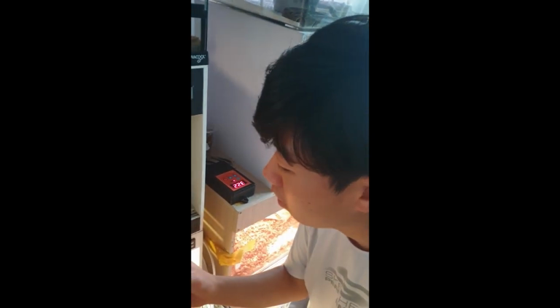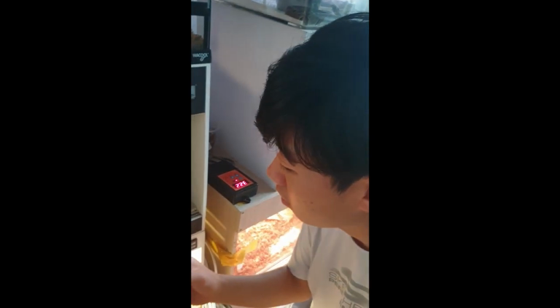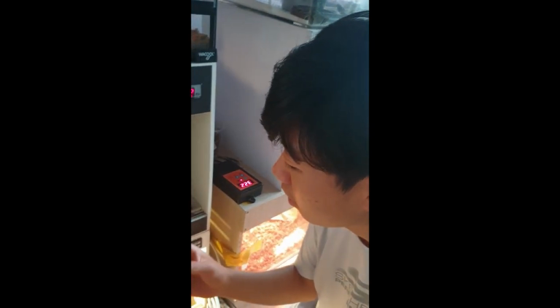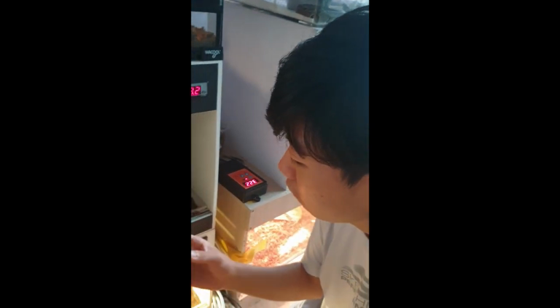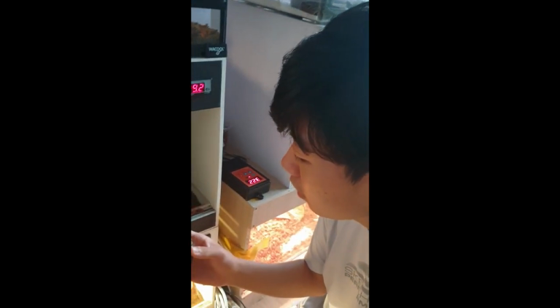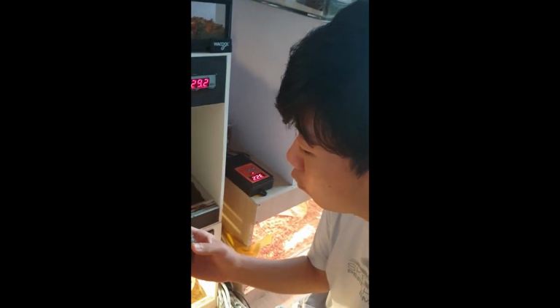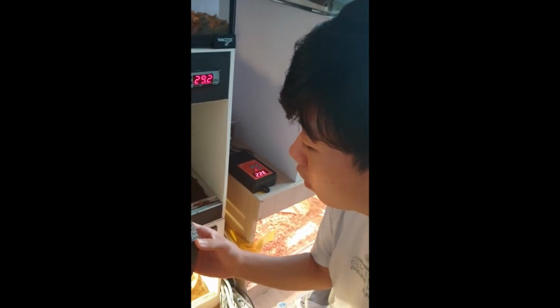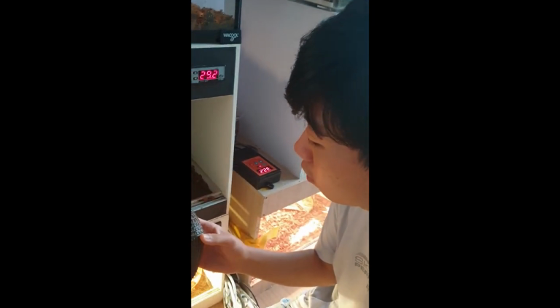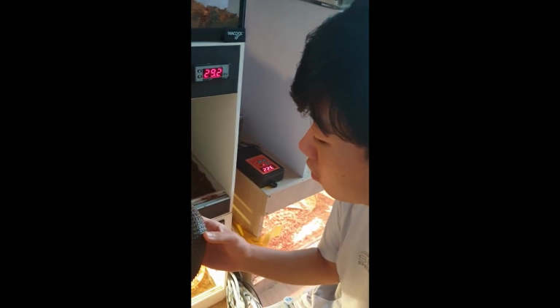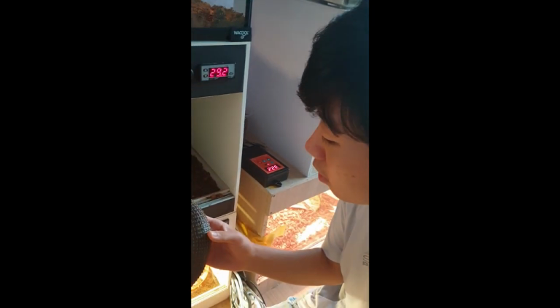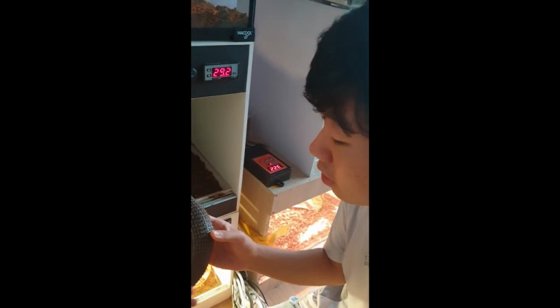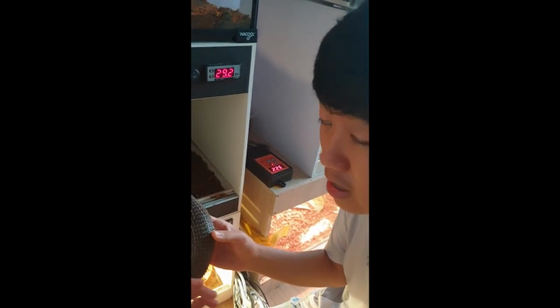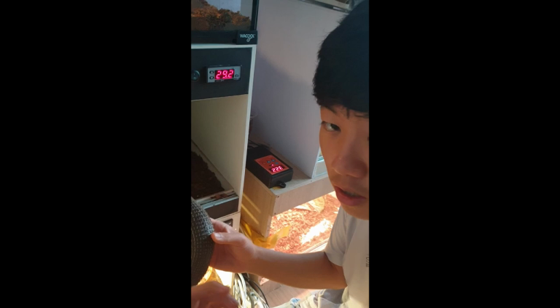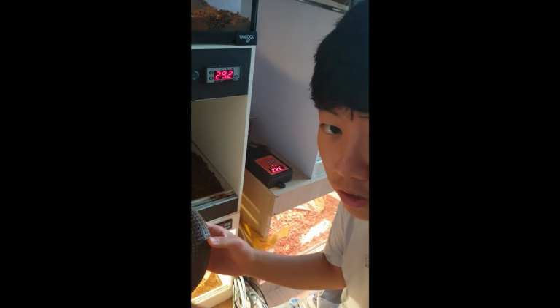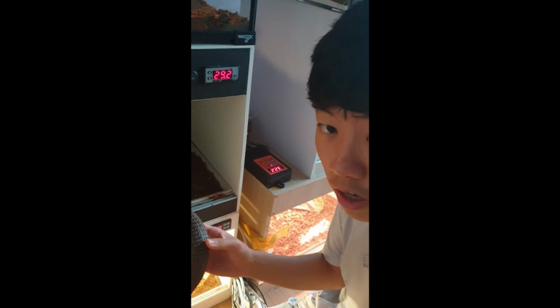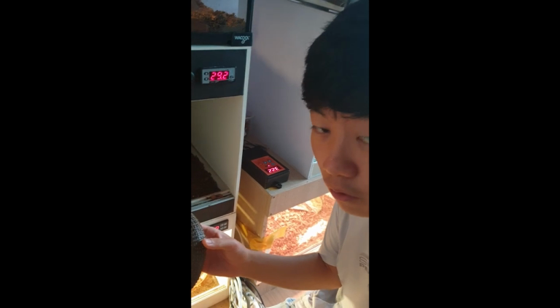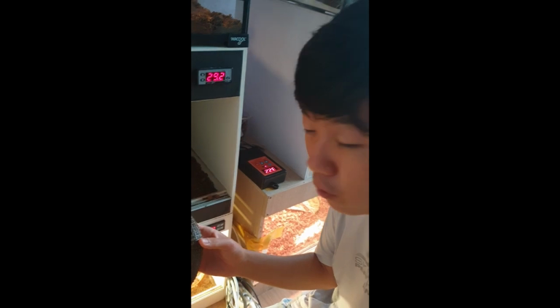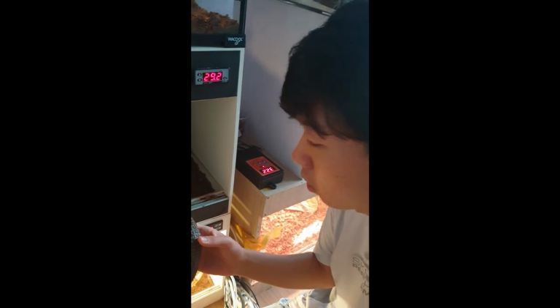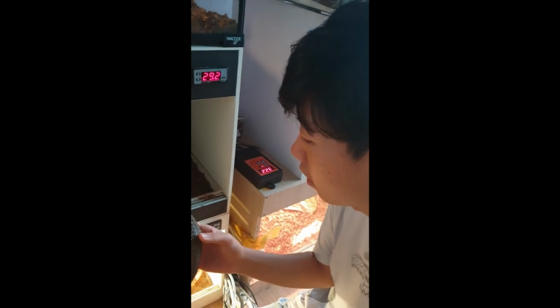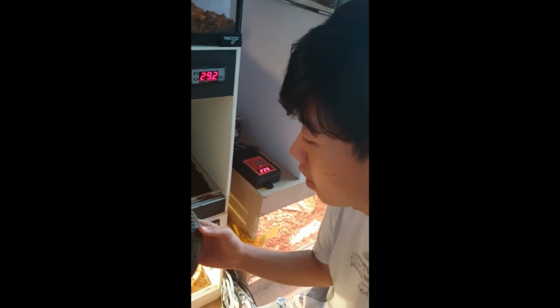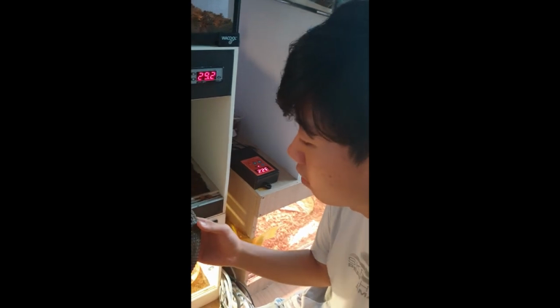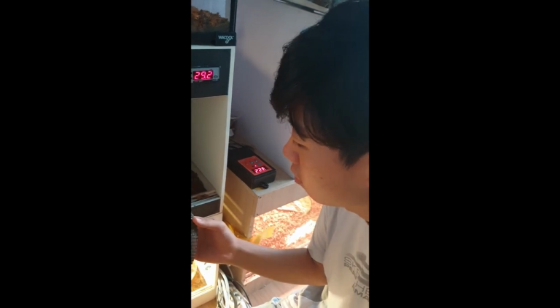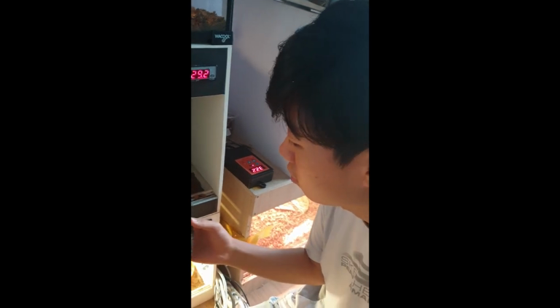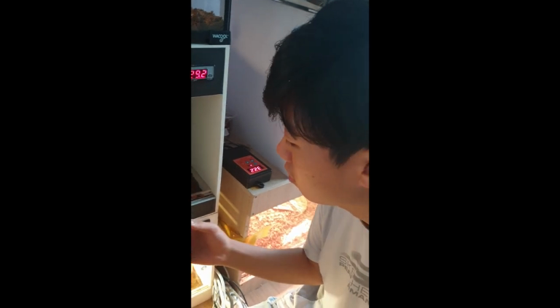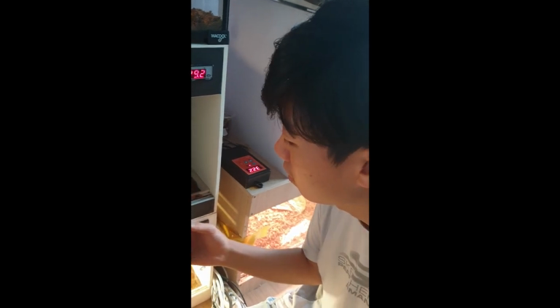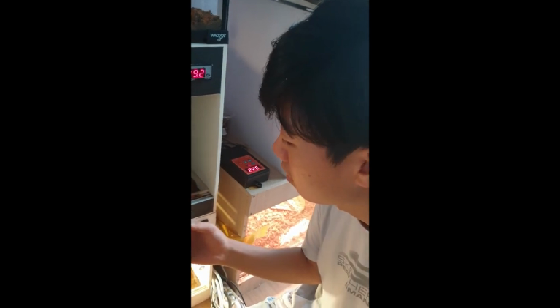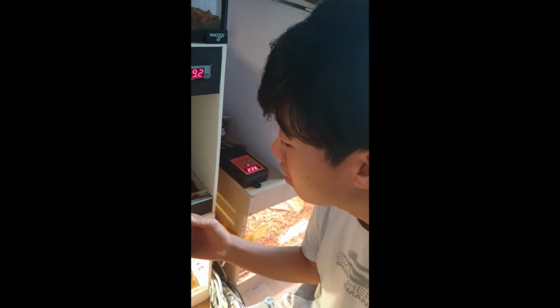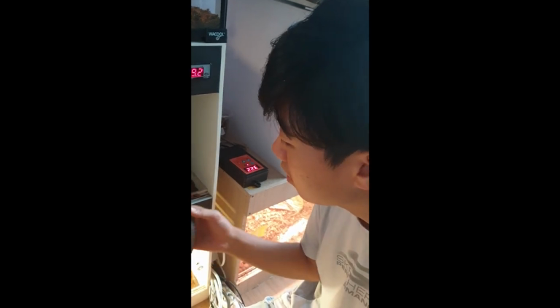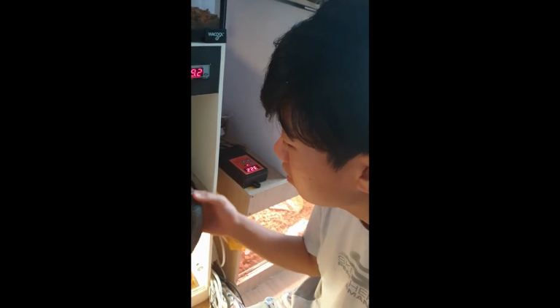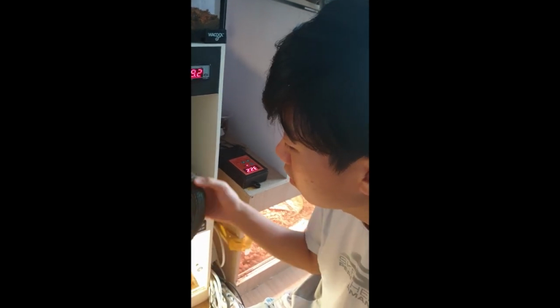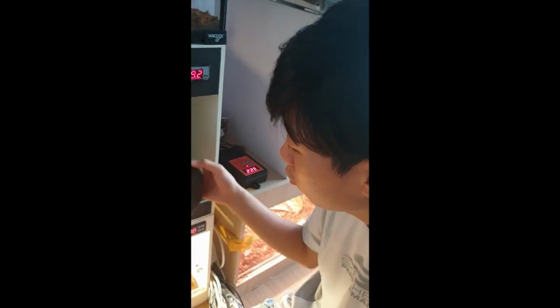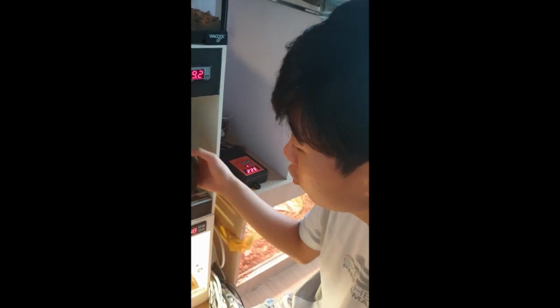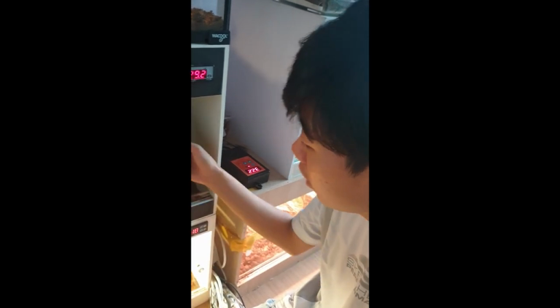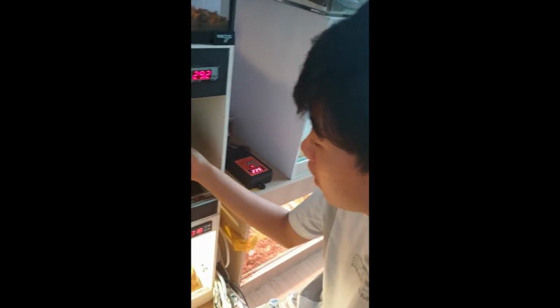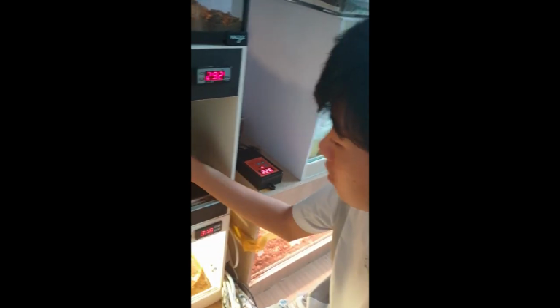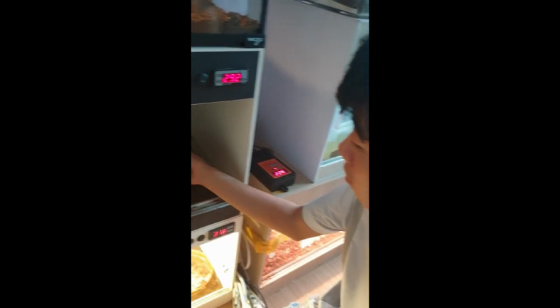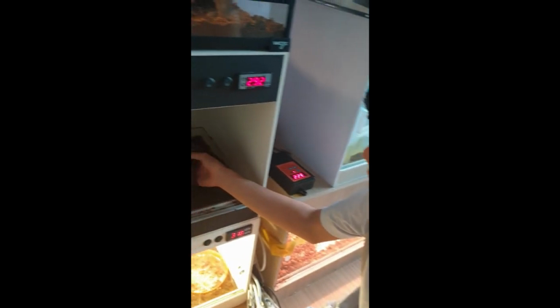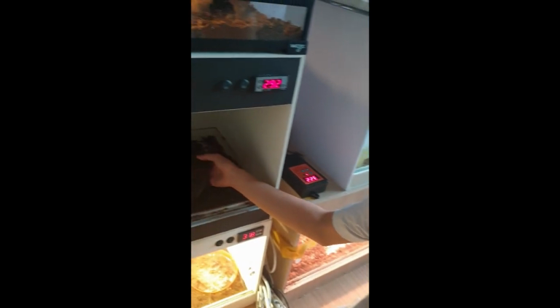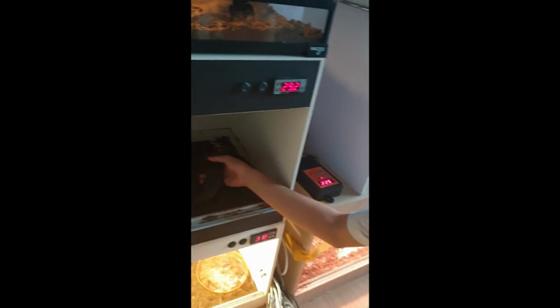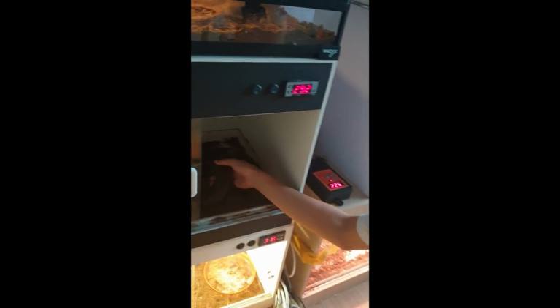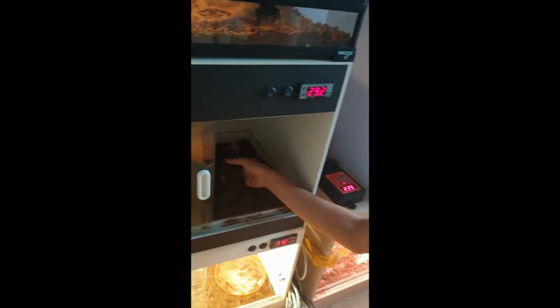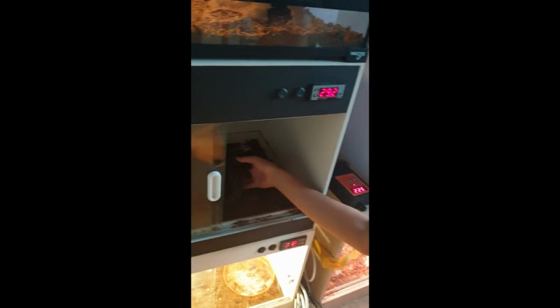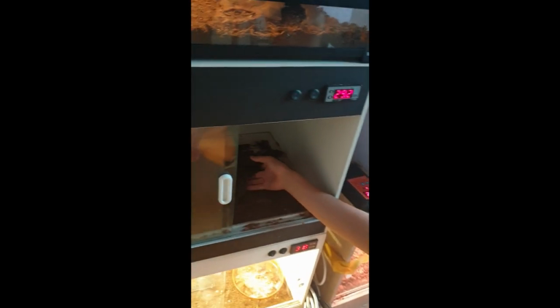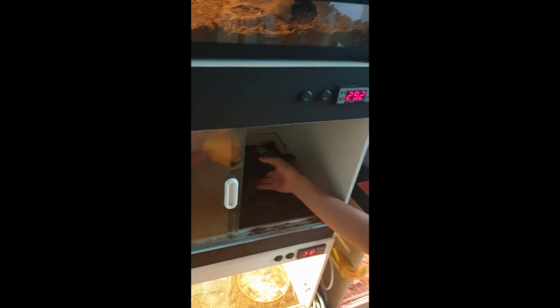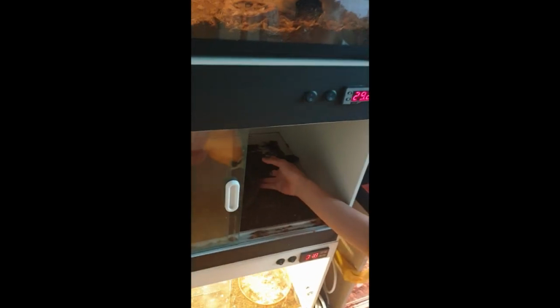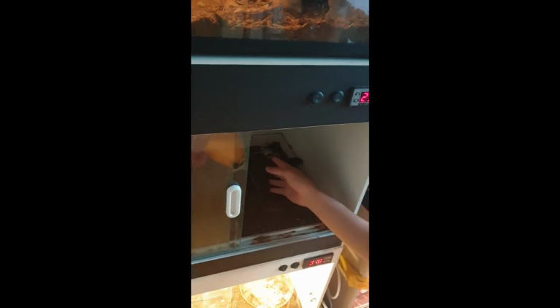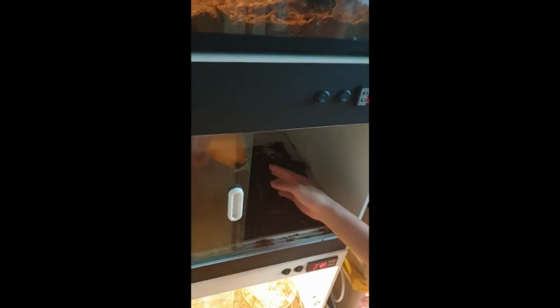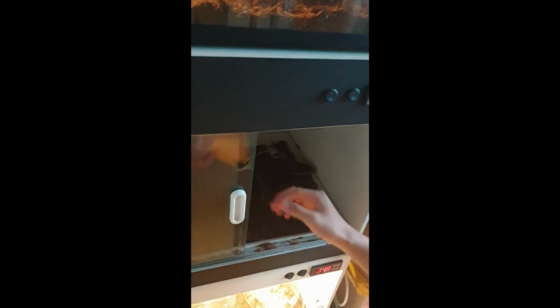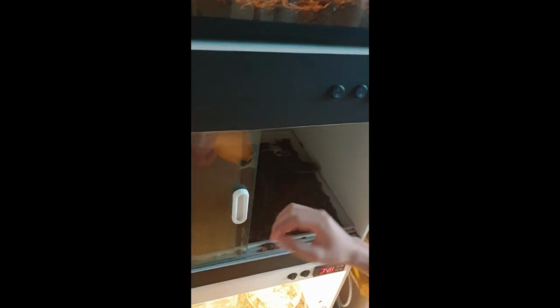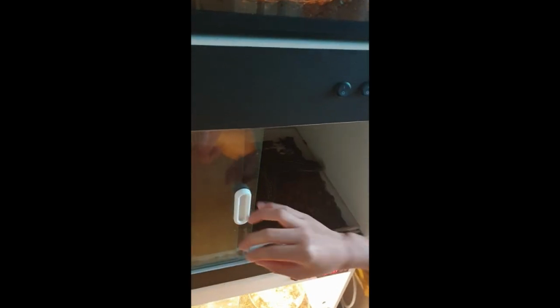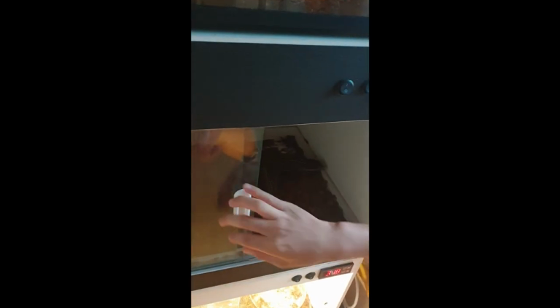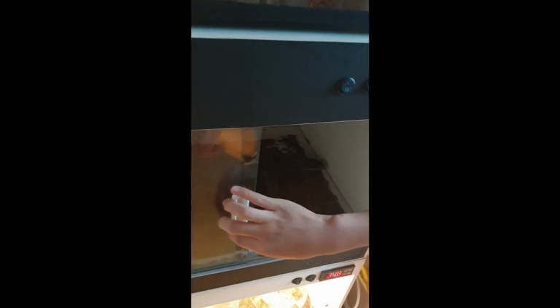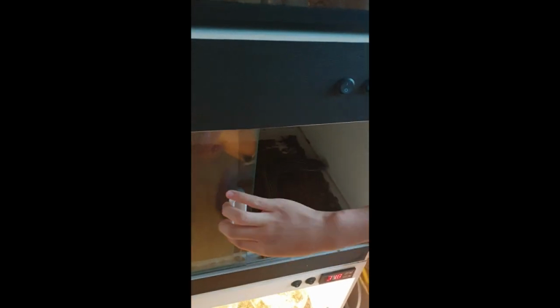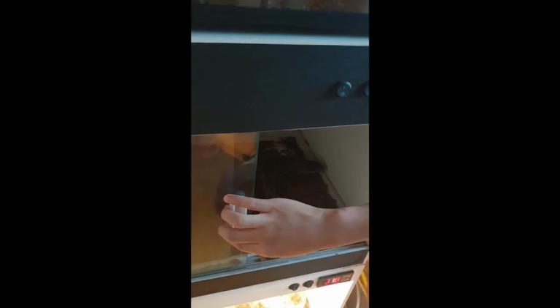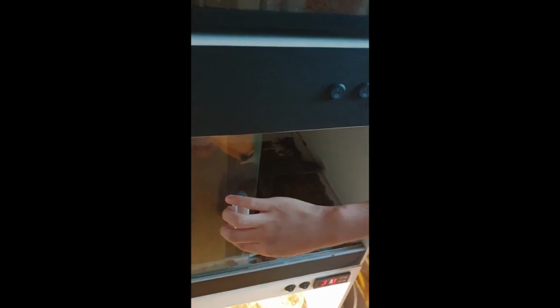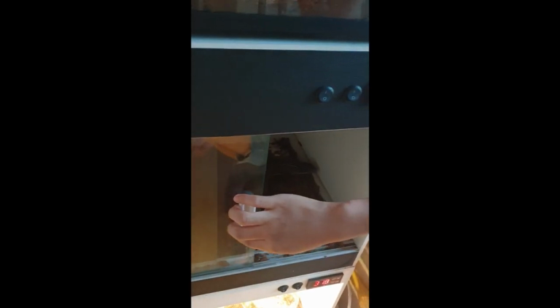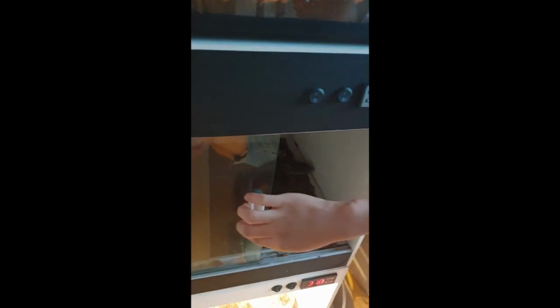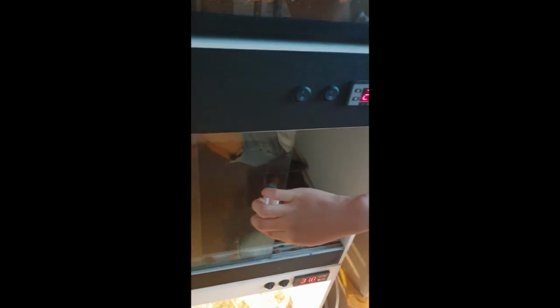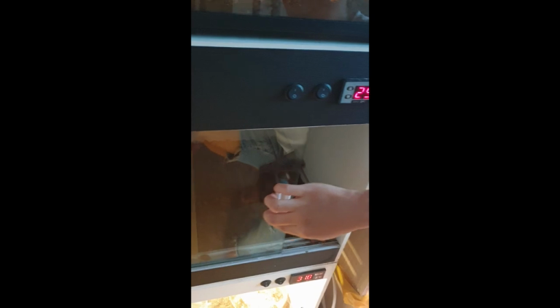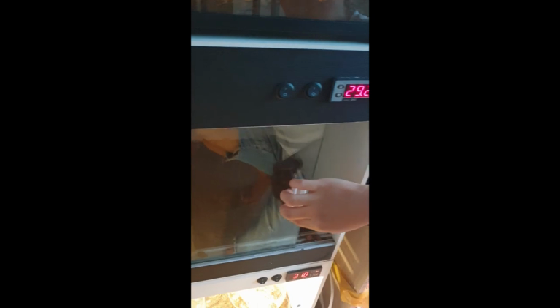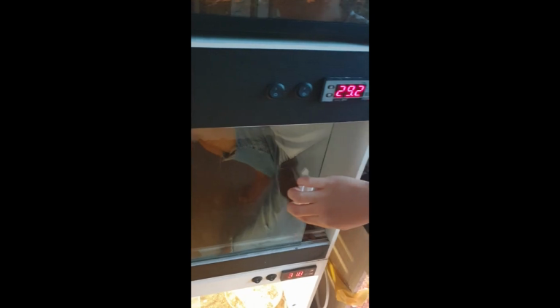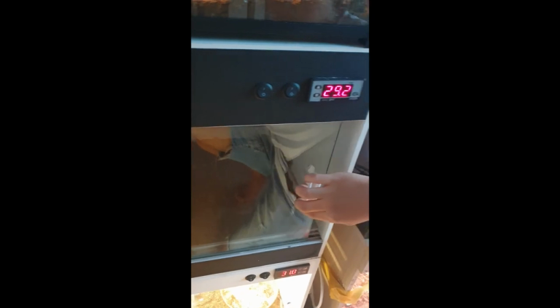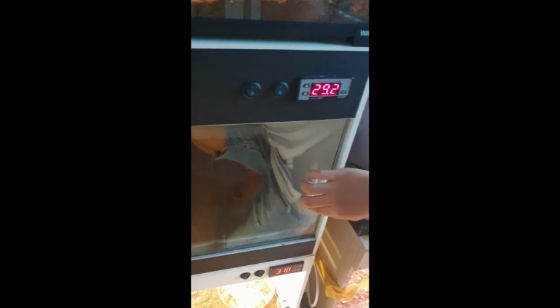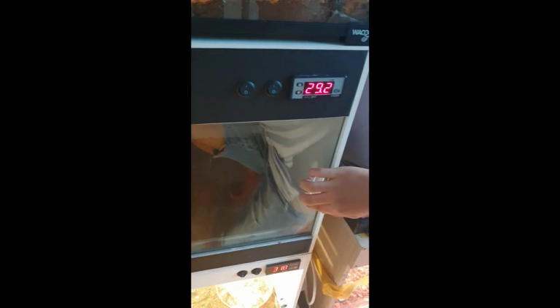They feed well, they are easy to care for, and they're just good. He's a little shy, so he likes to run away. But yeah, that's it.